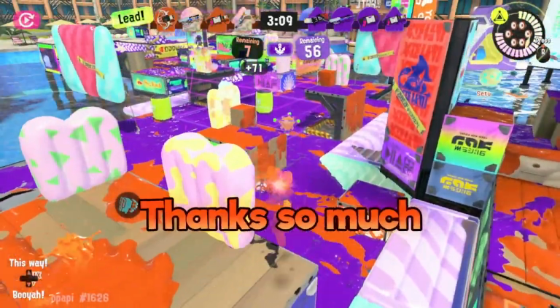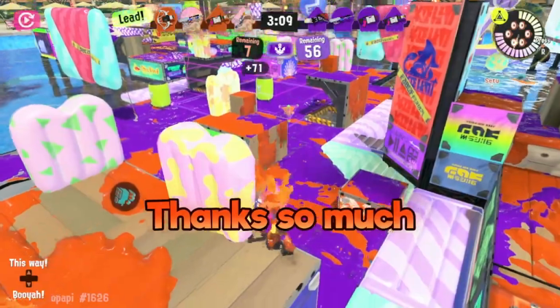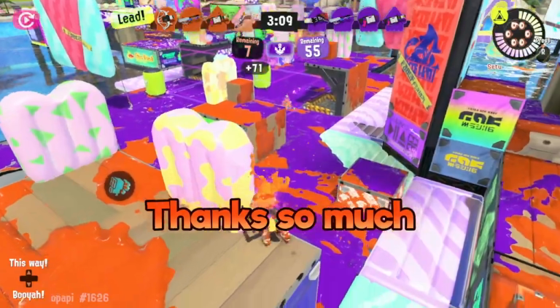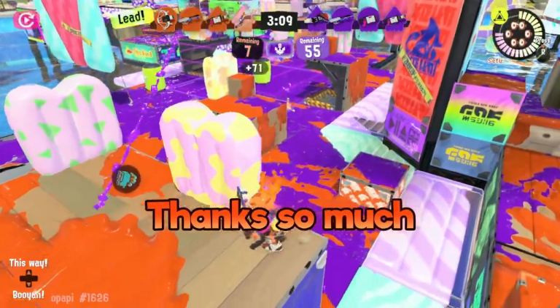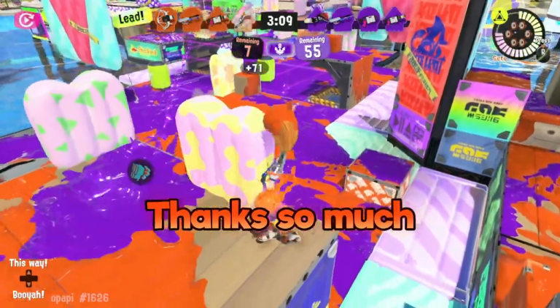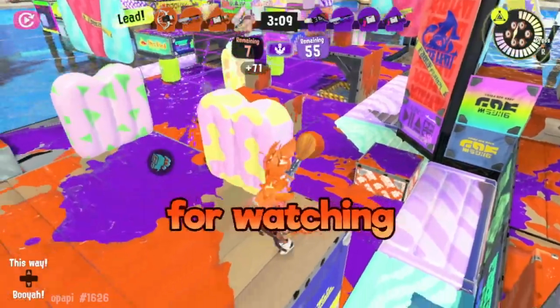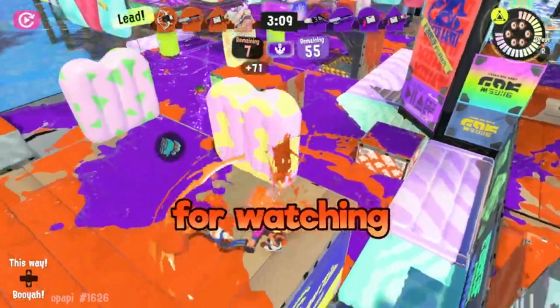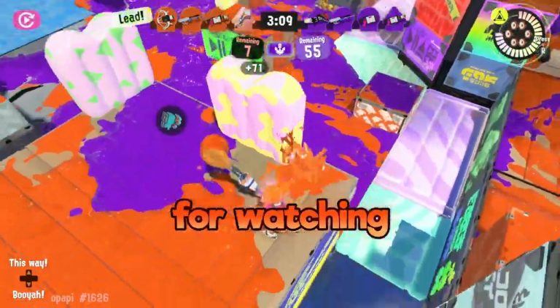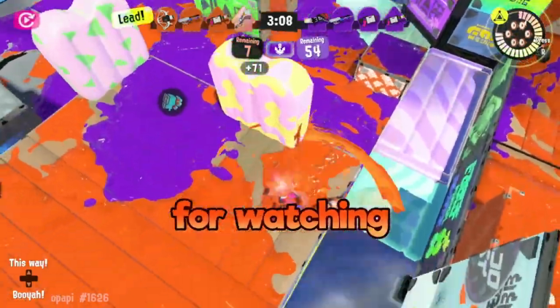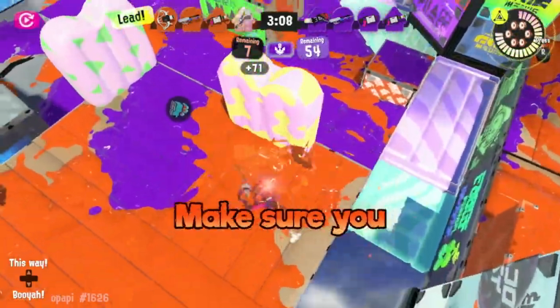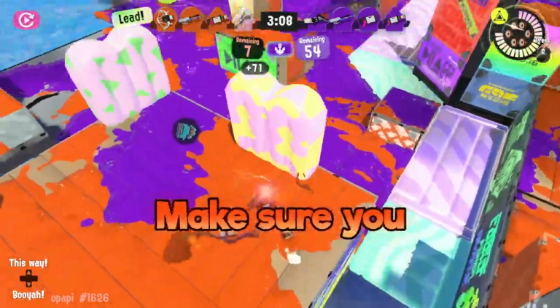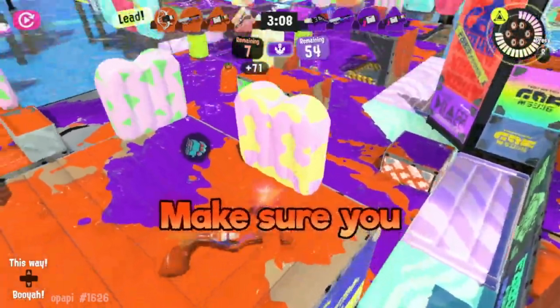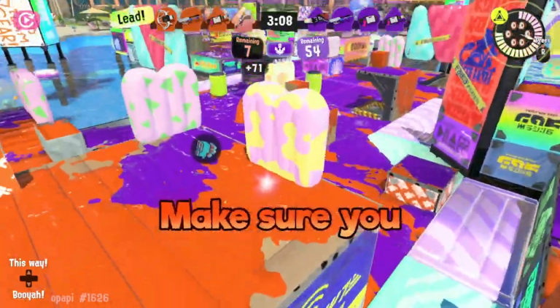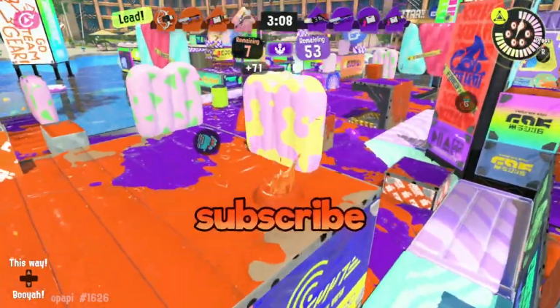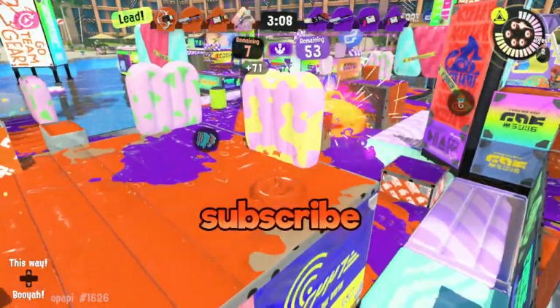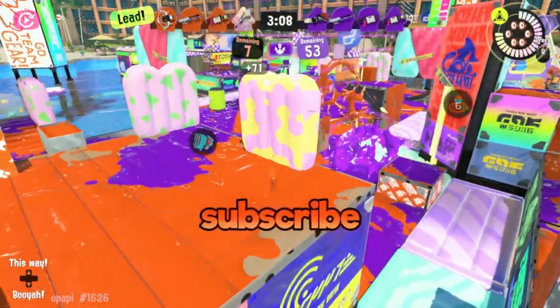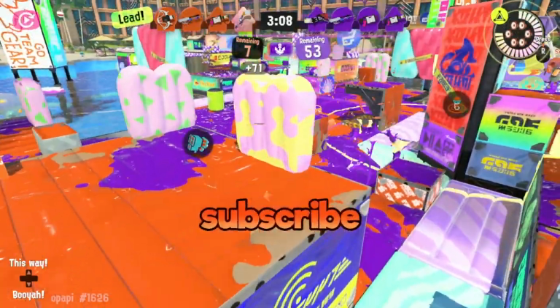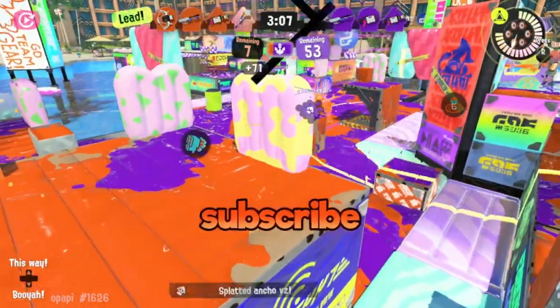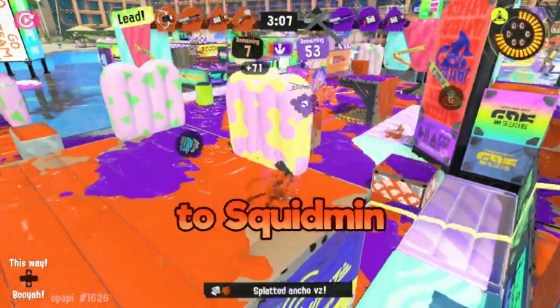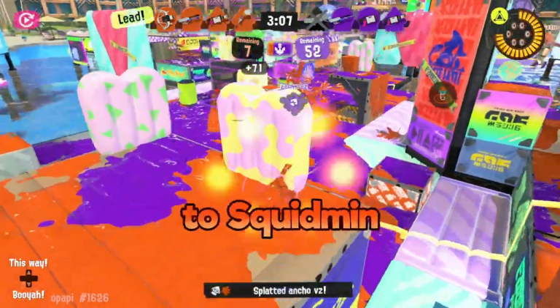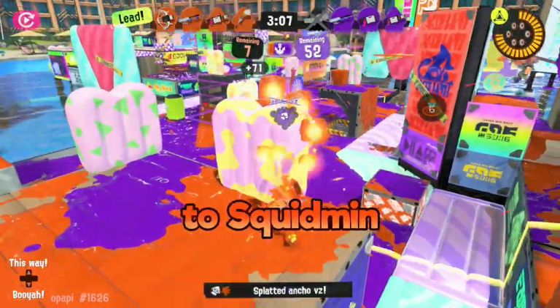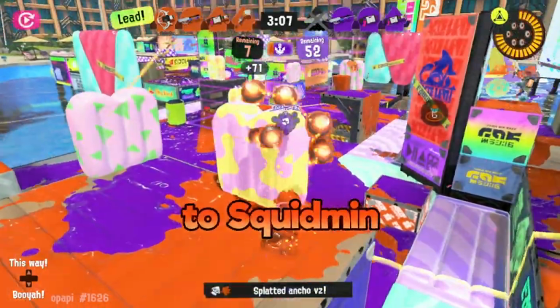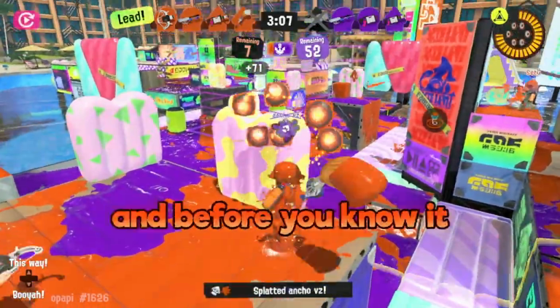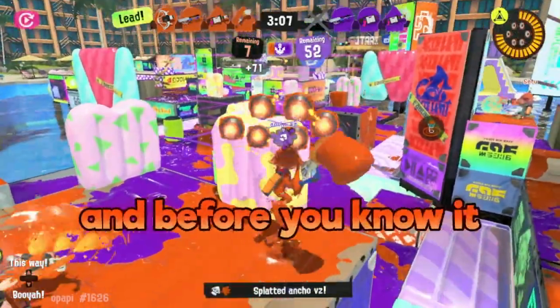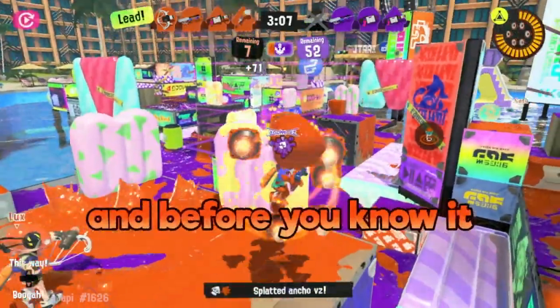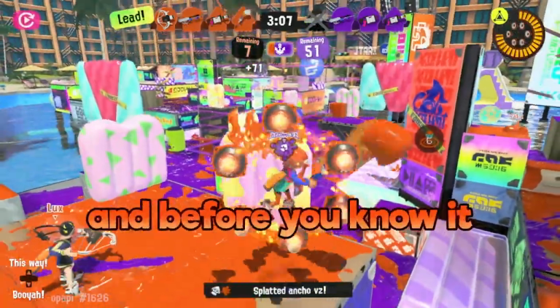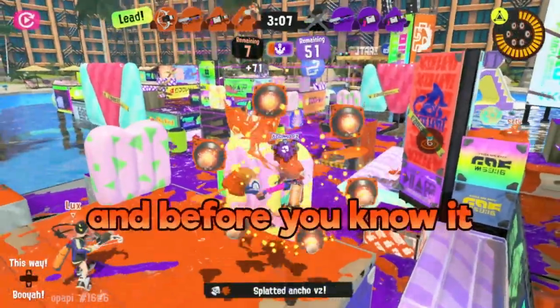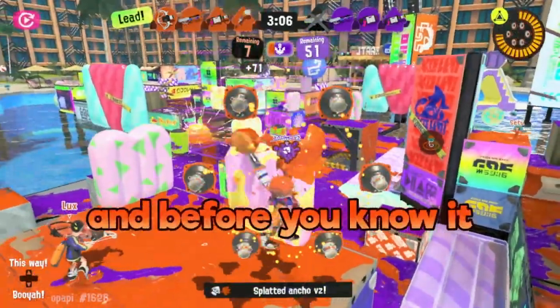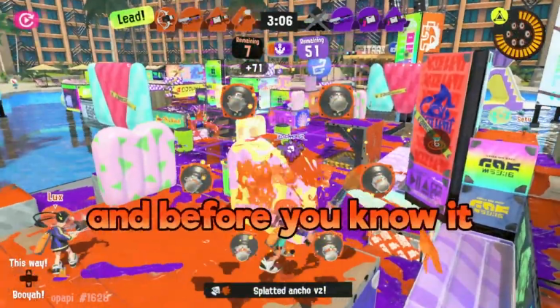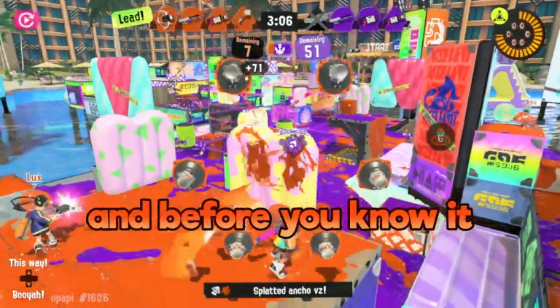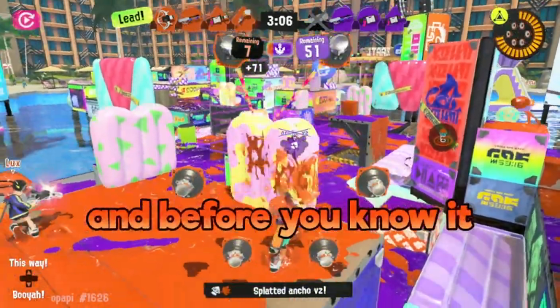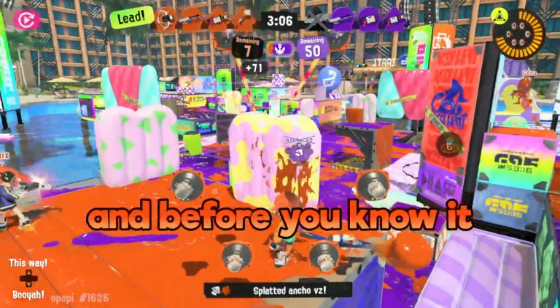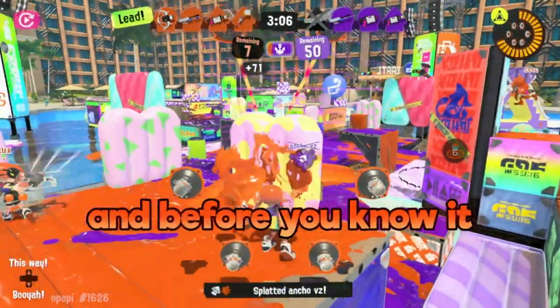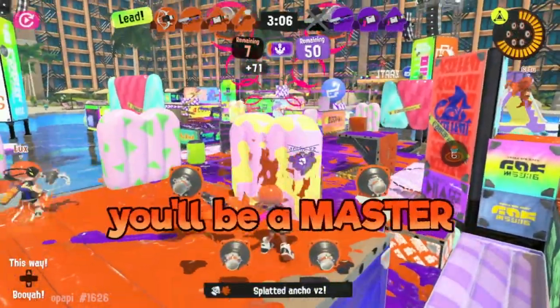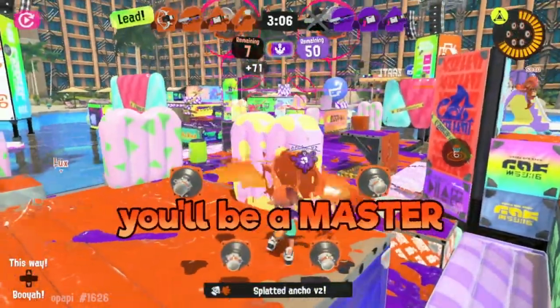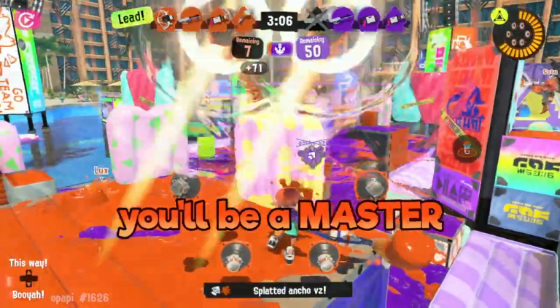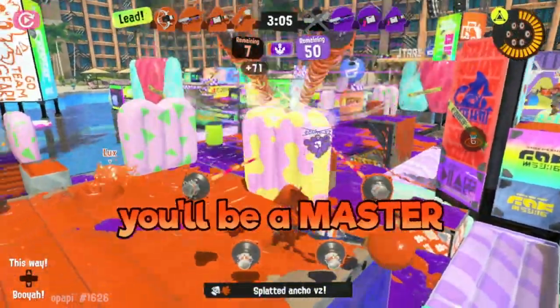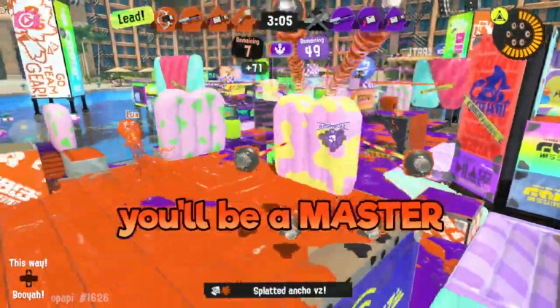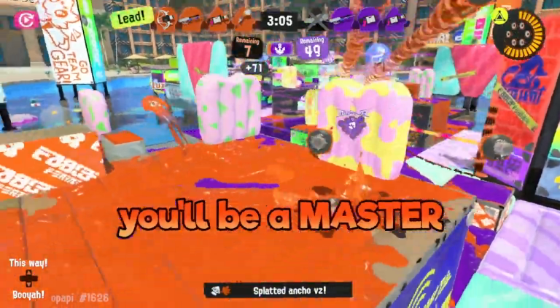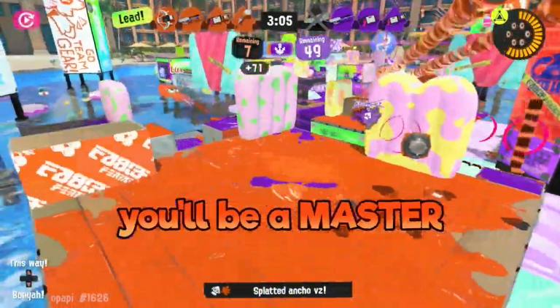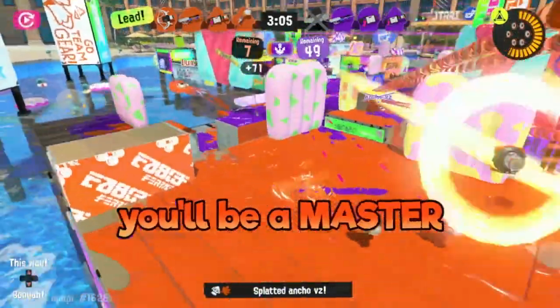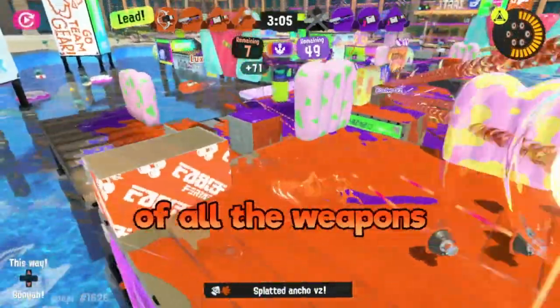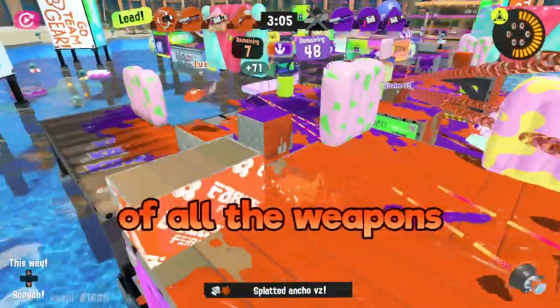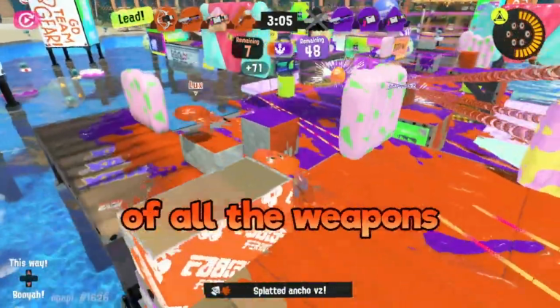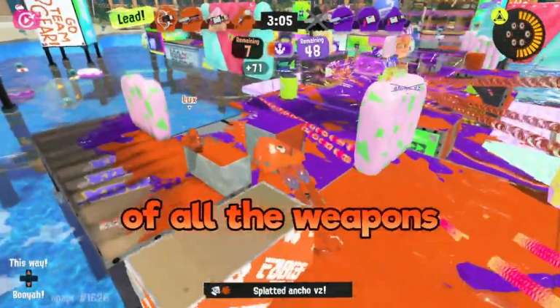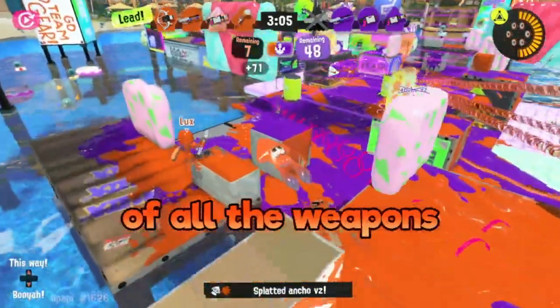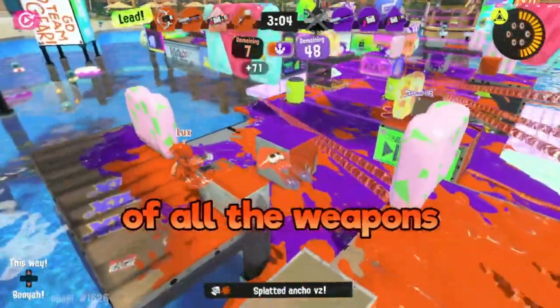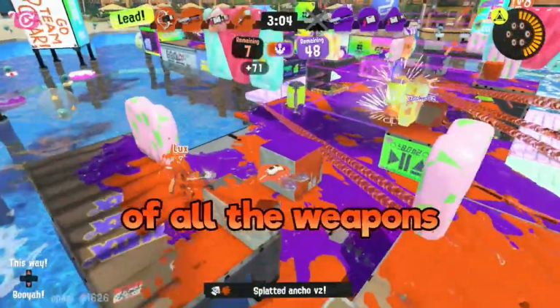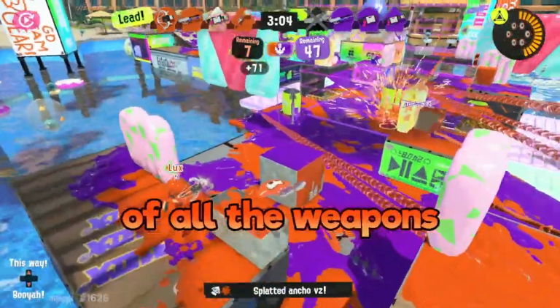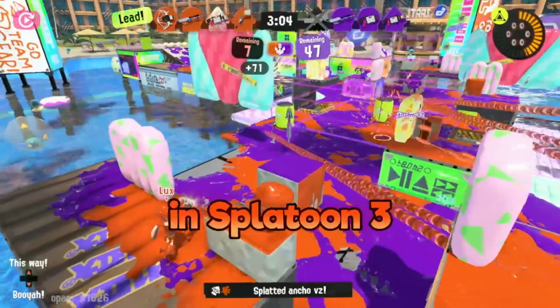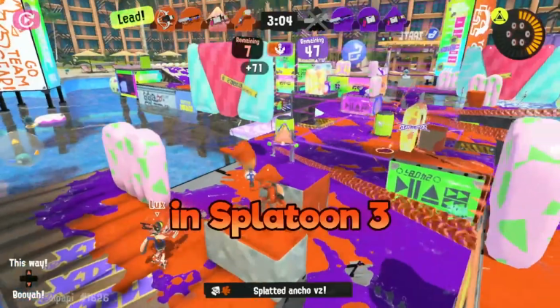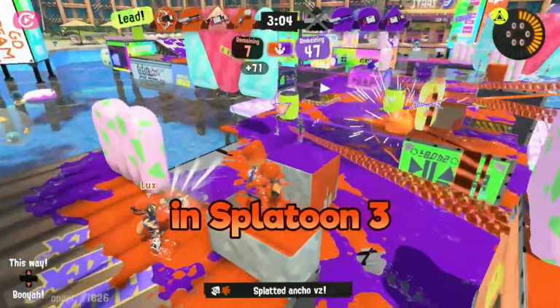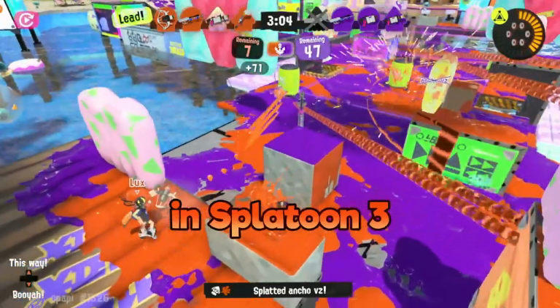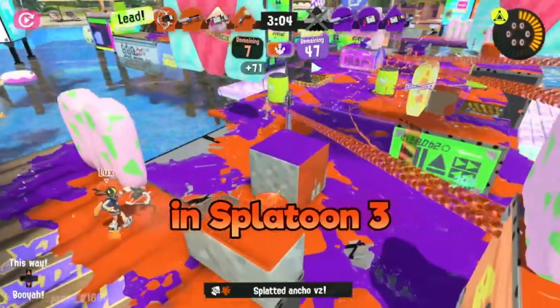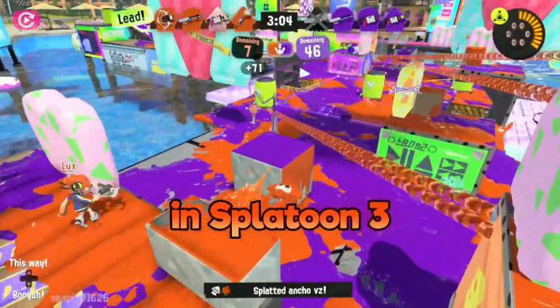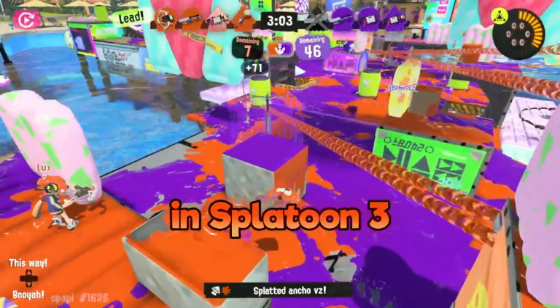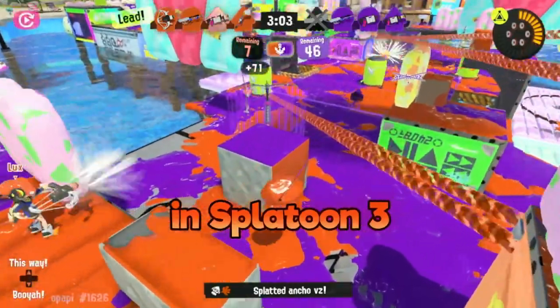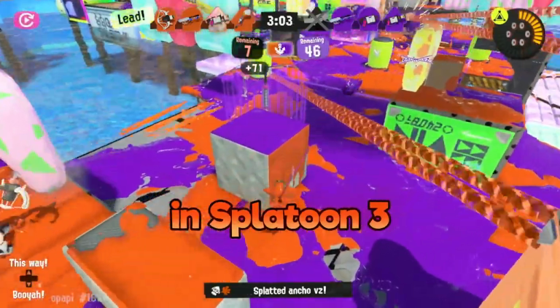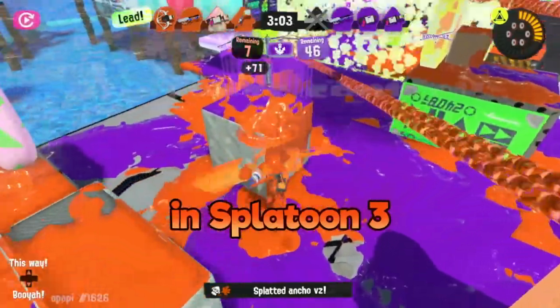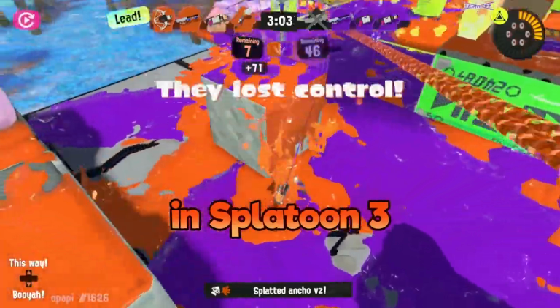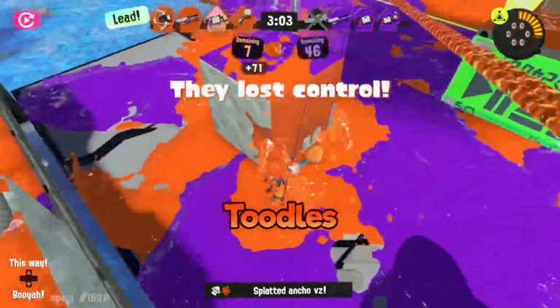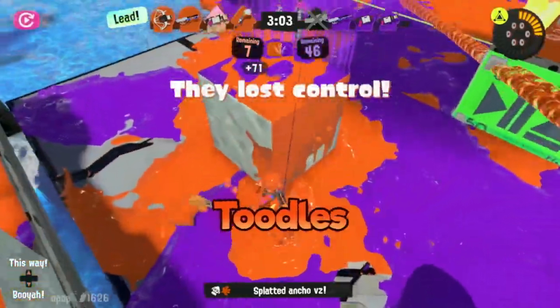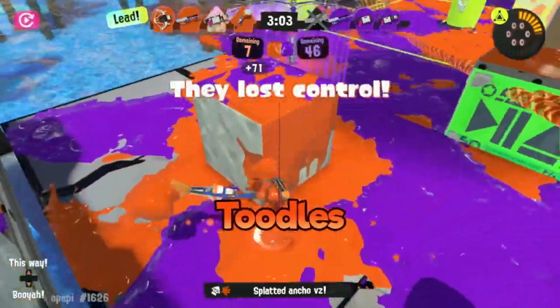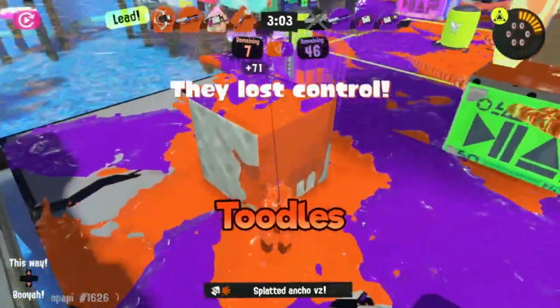Thanks so much for watching, make sure you subscribe to Squid Minute, and before you know it, you'll be a master of all the weapons in Splatoon 3. Toodles!